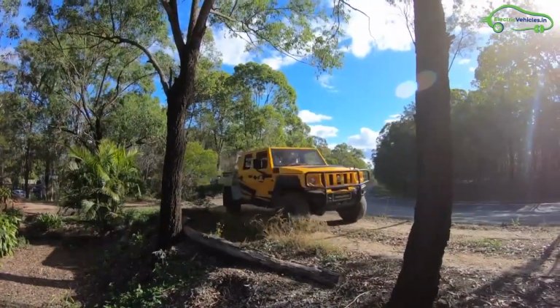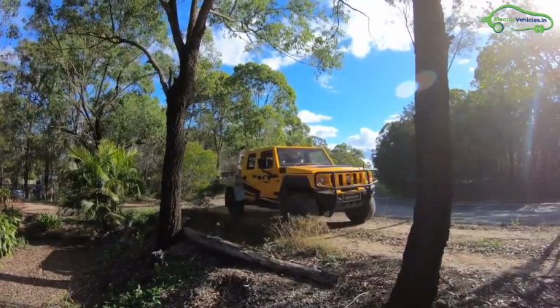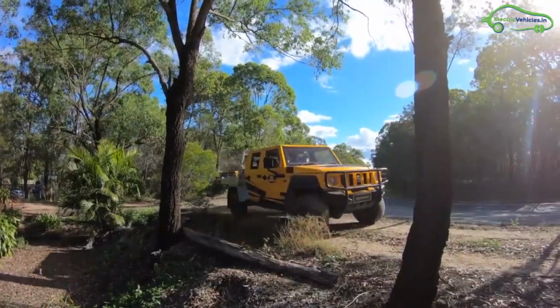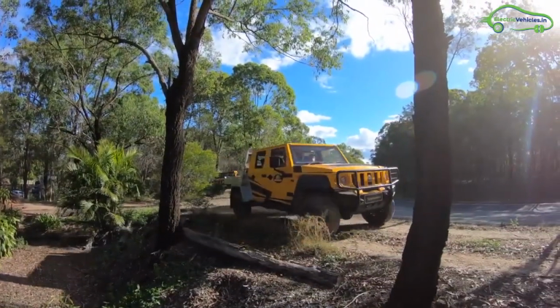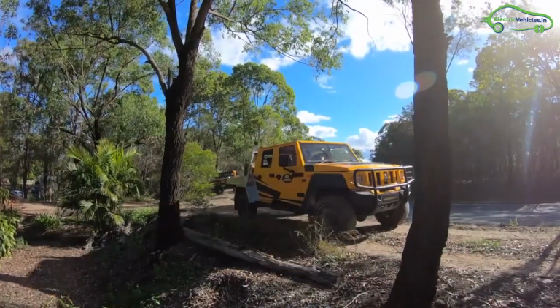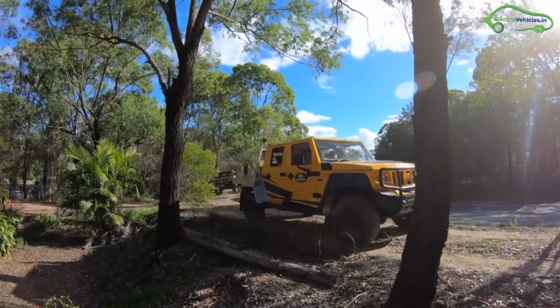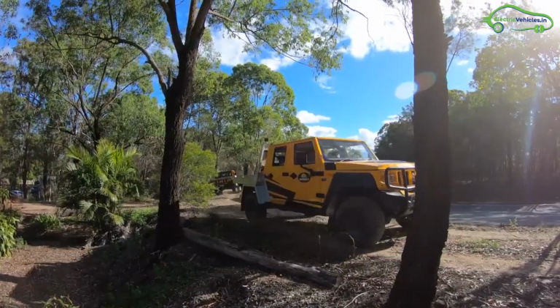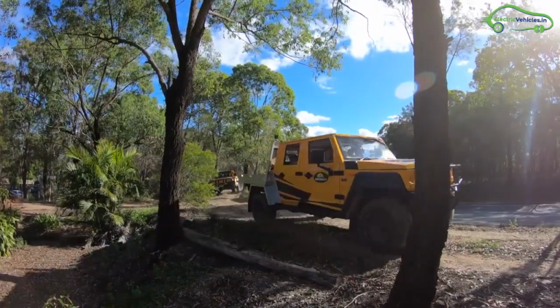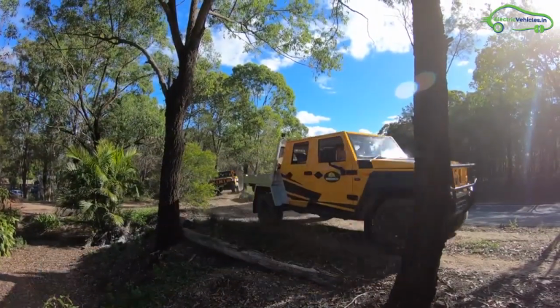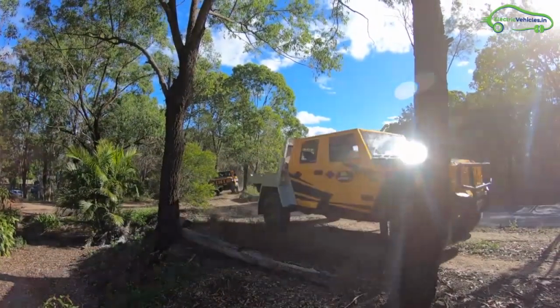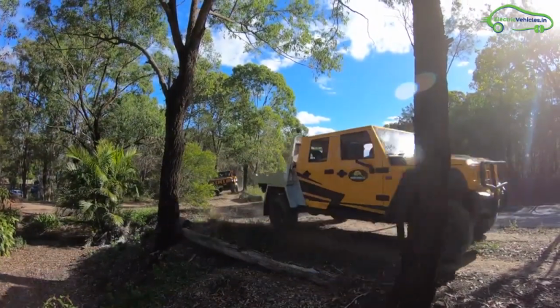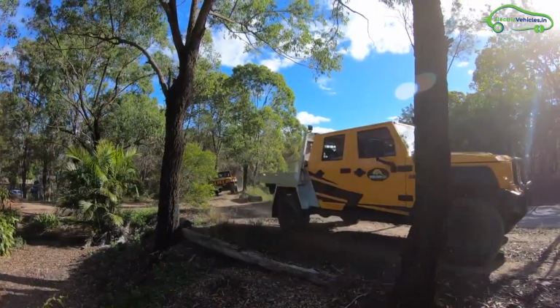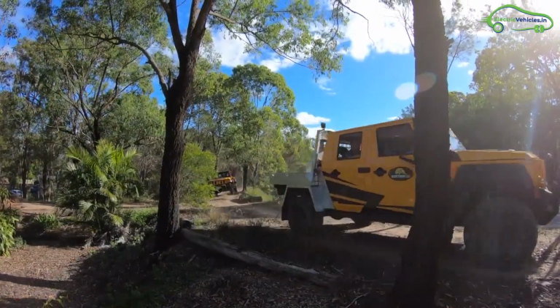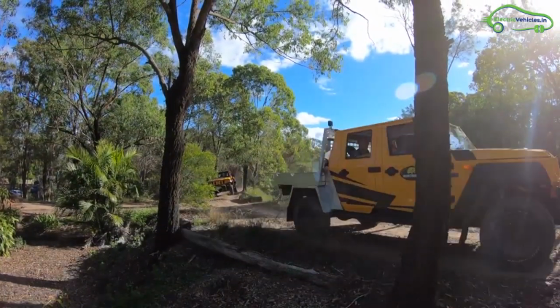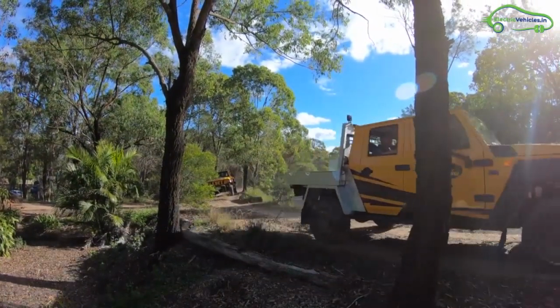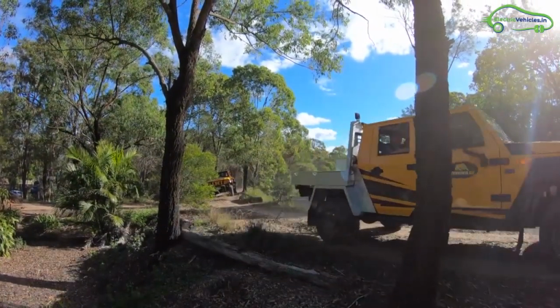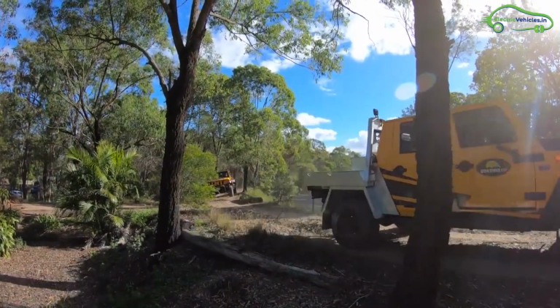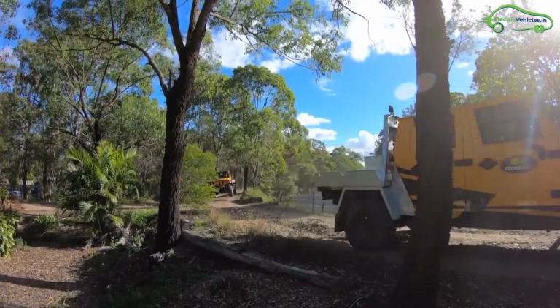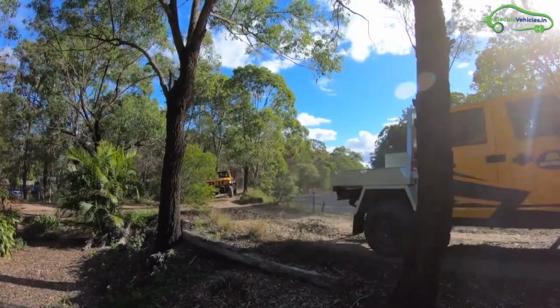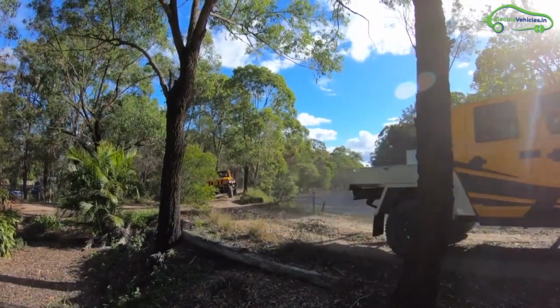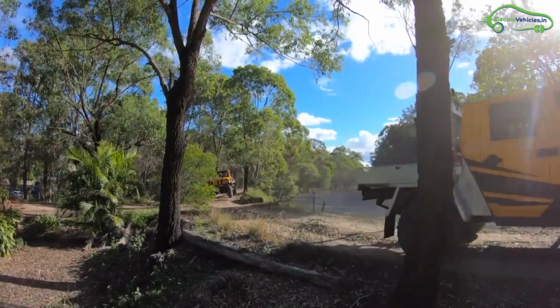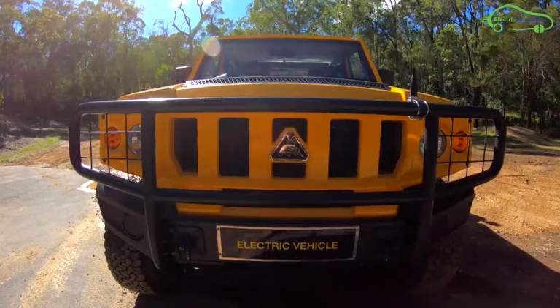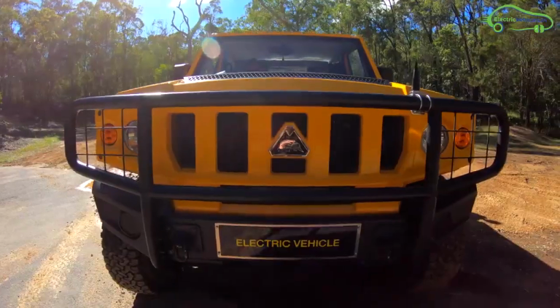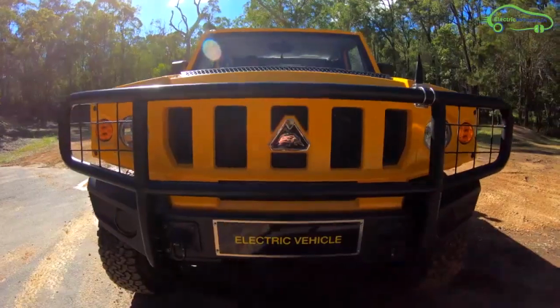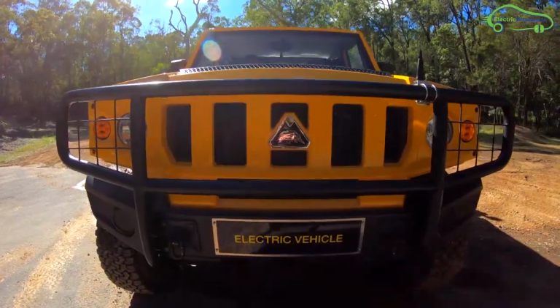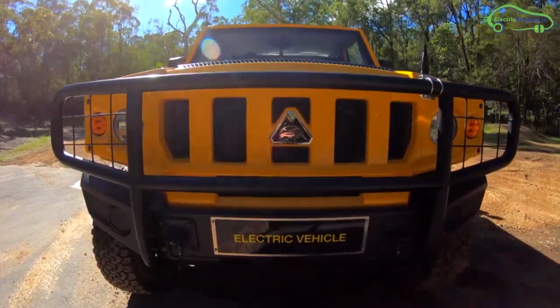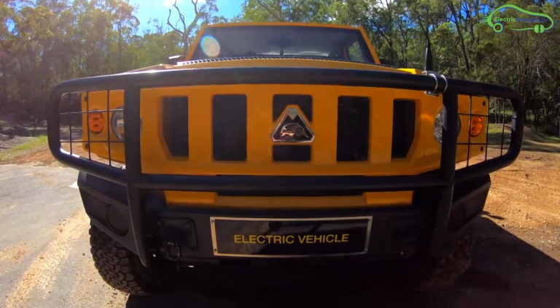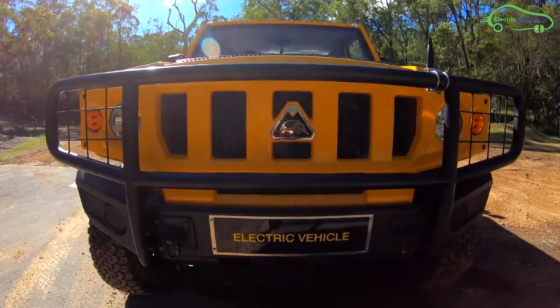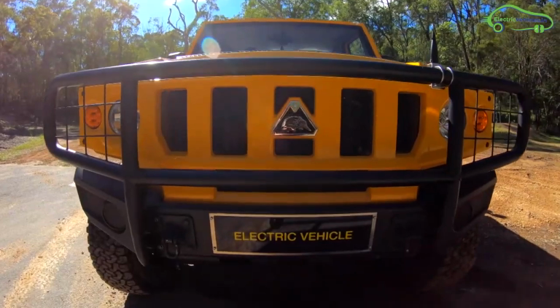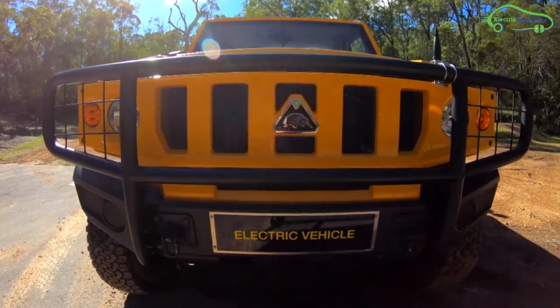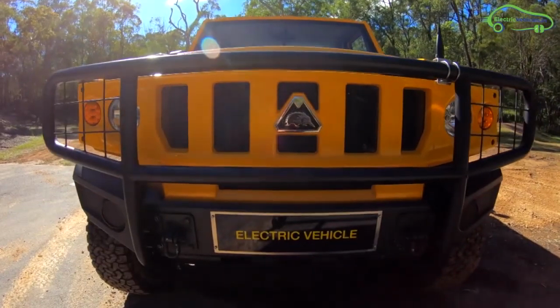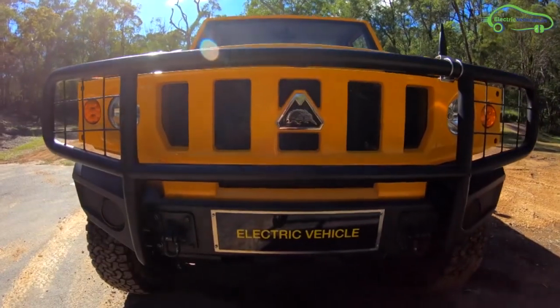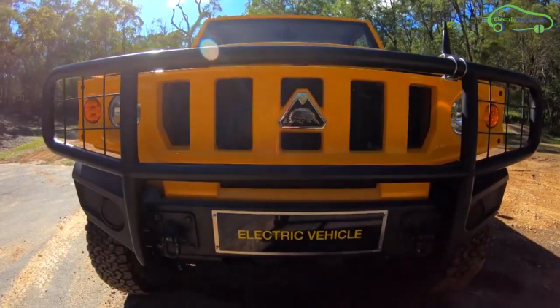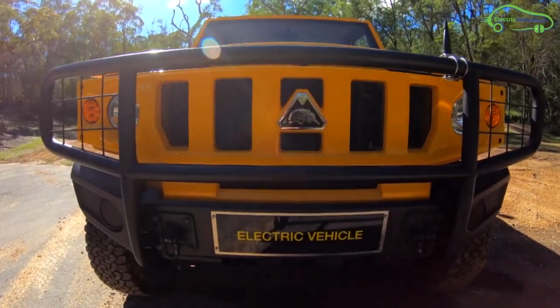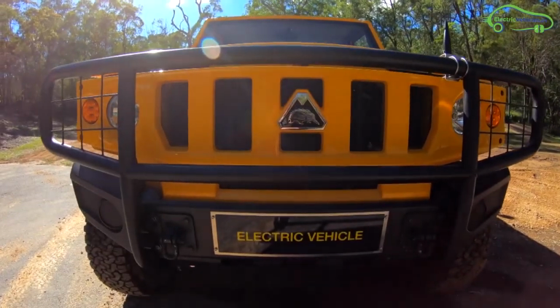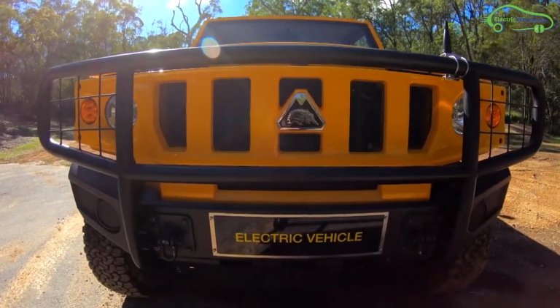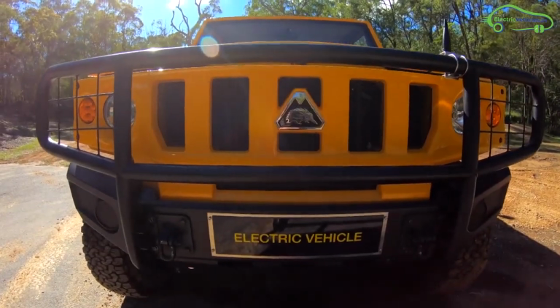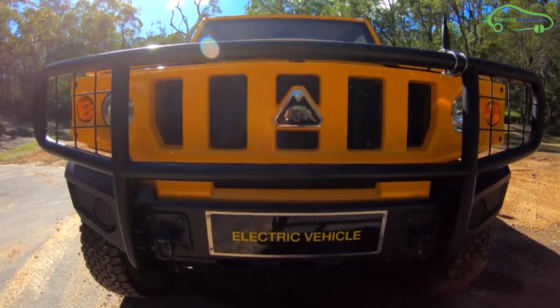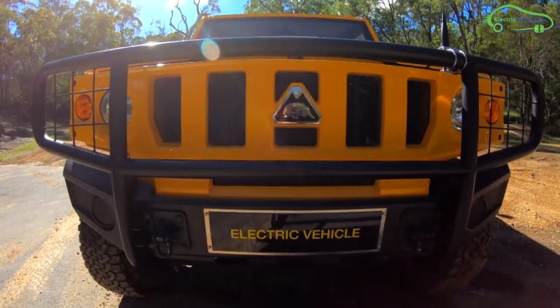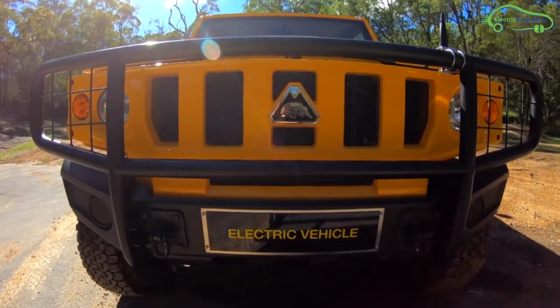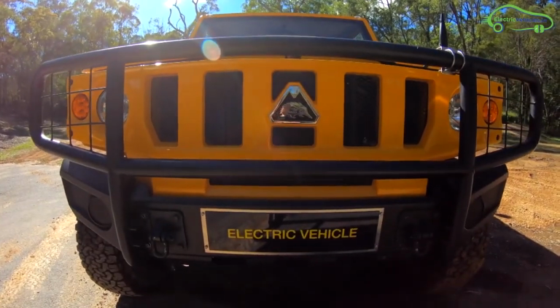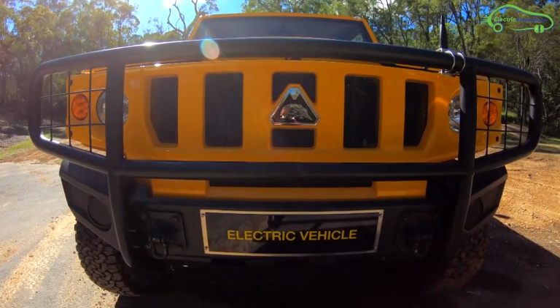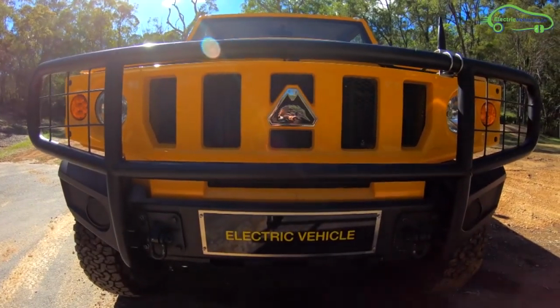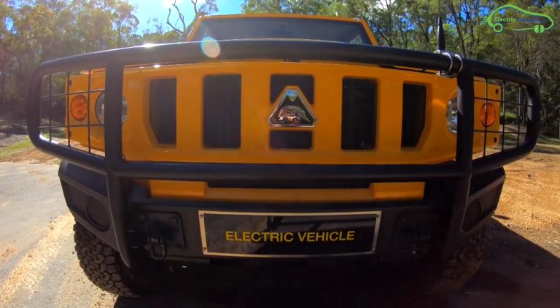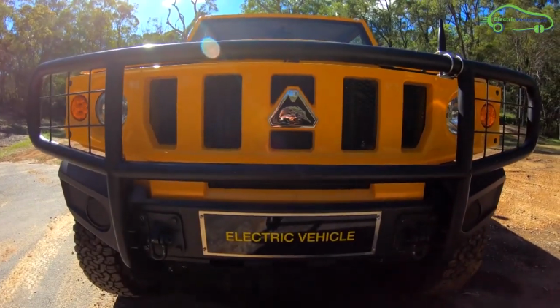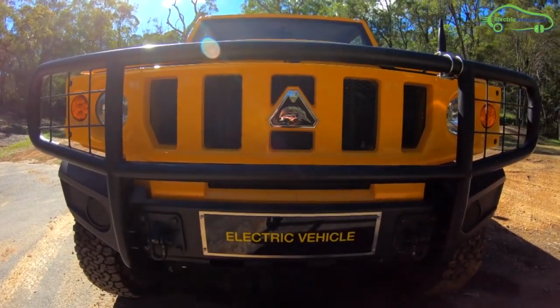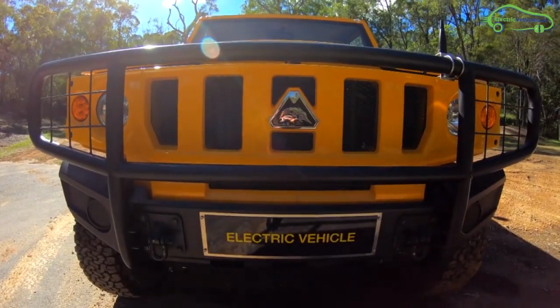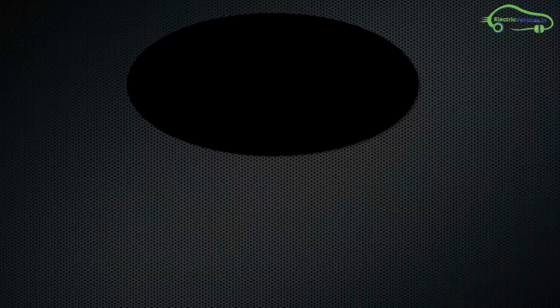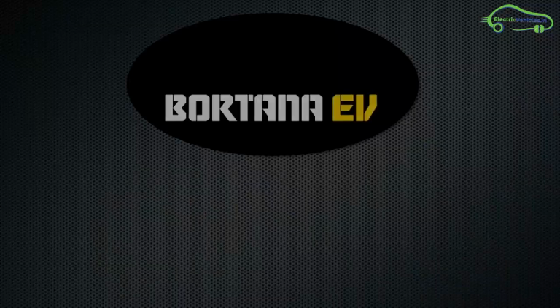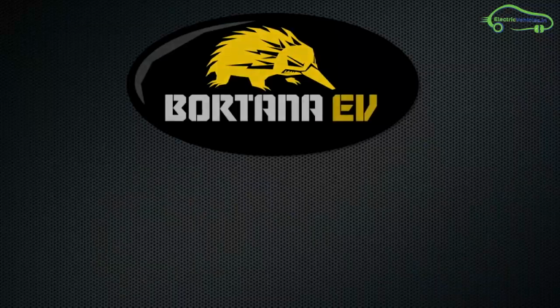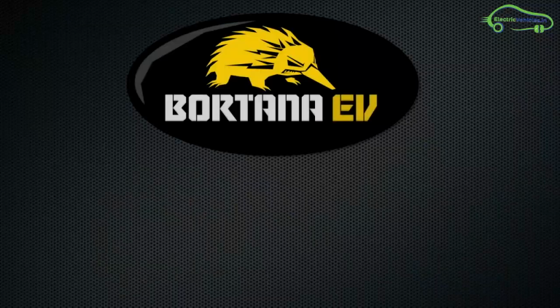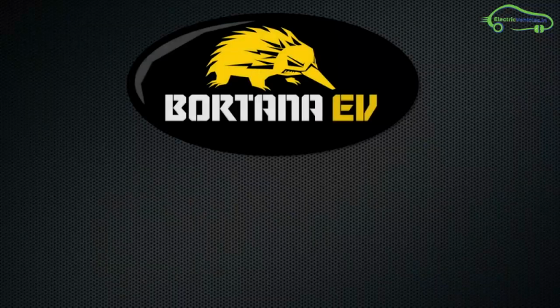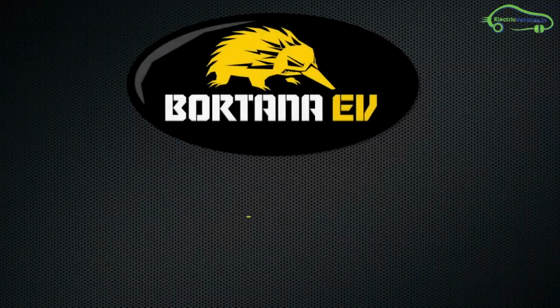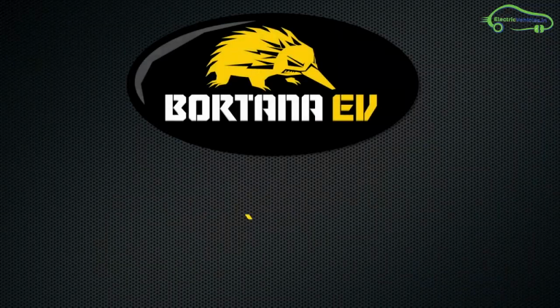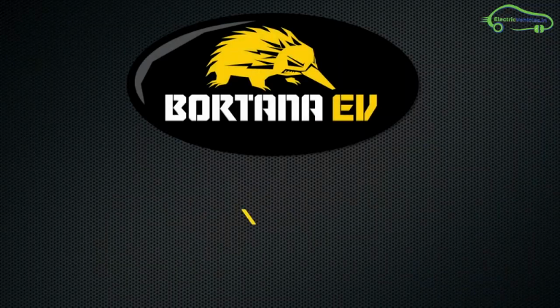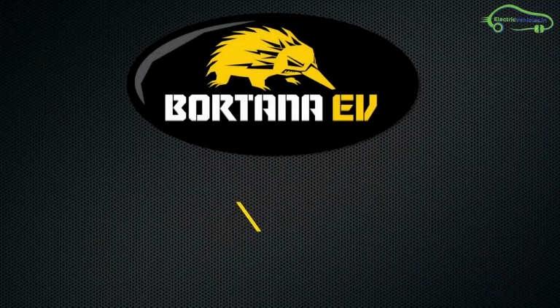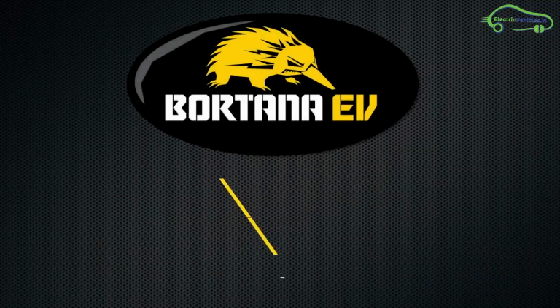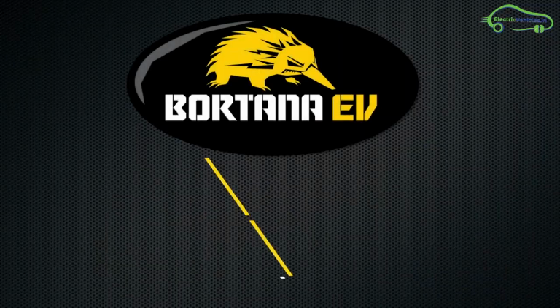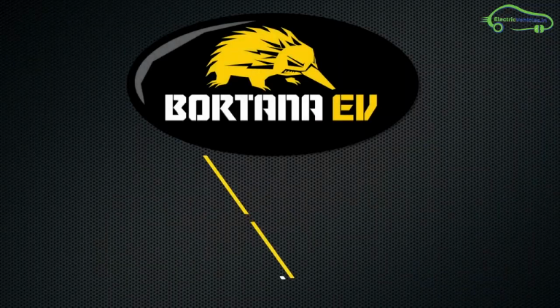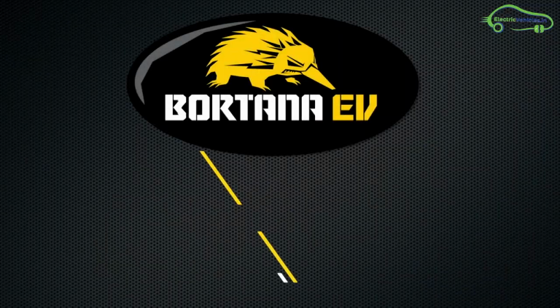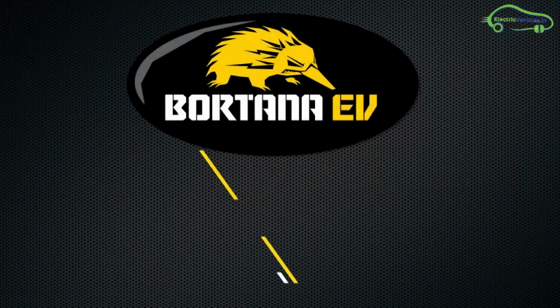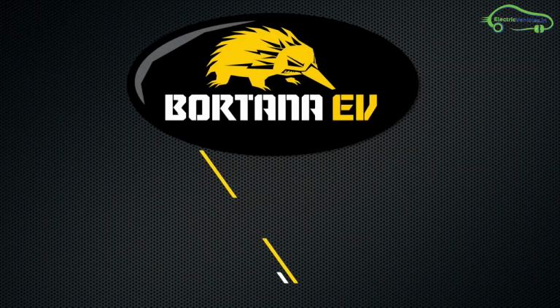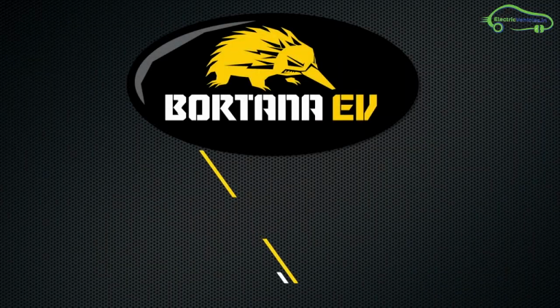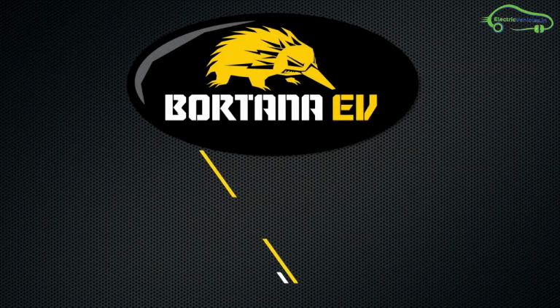Good to see electric vehicles in the mining industry. Electric vehicles are once again proving themselves as green energy vehicles.